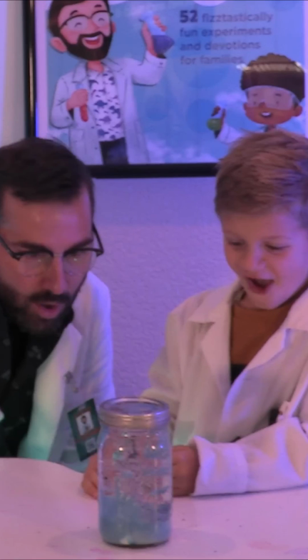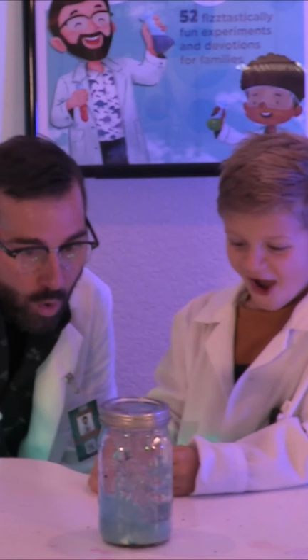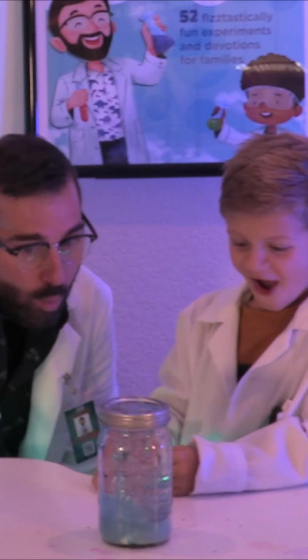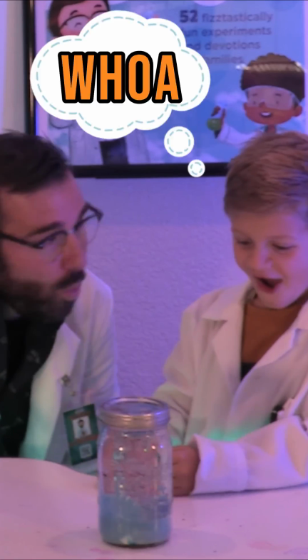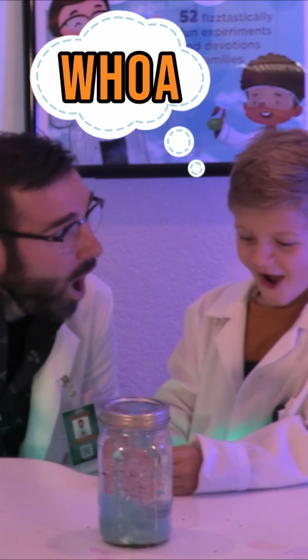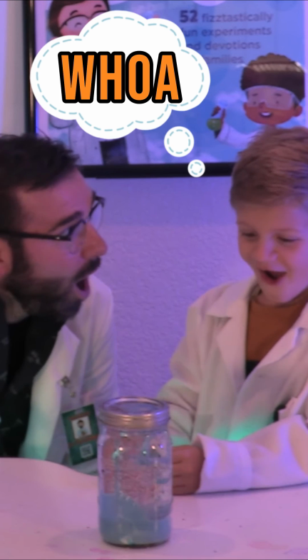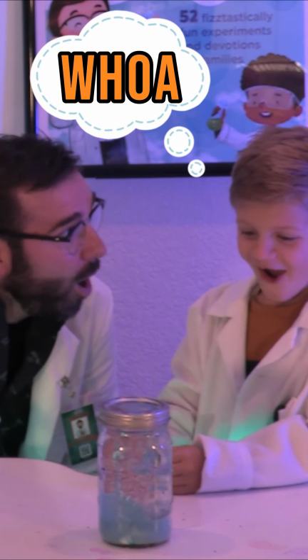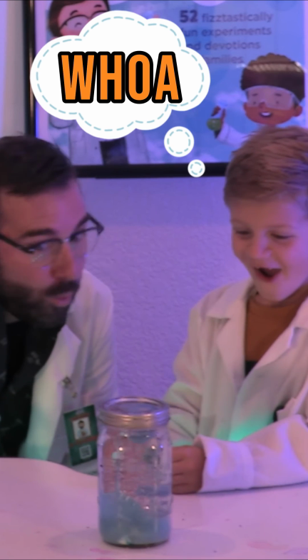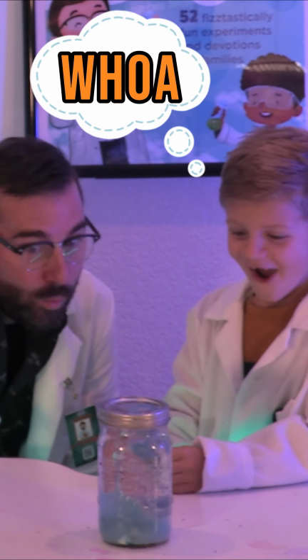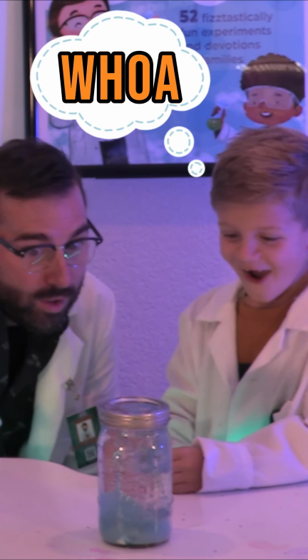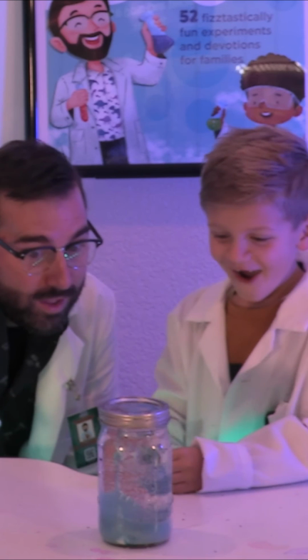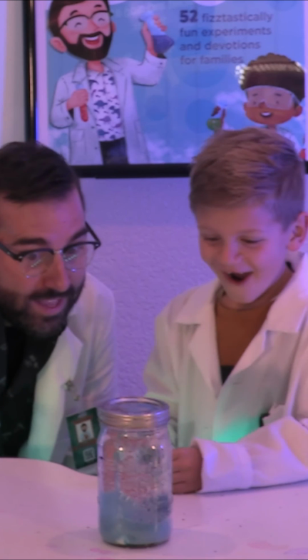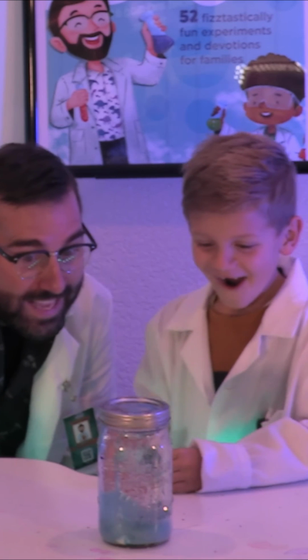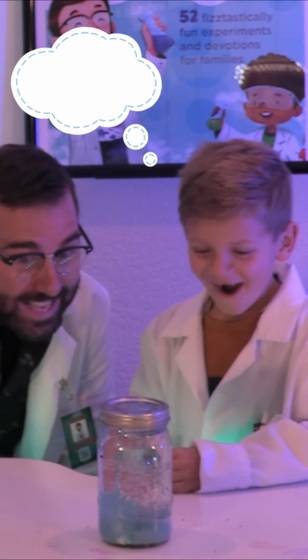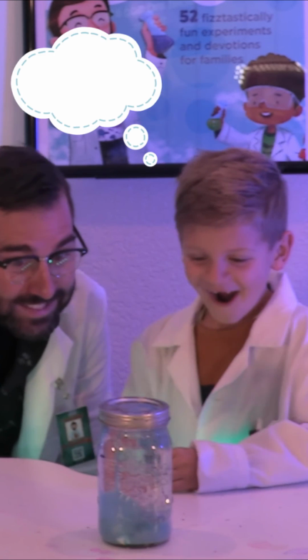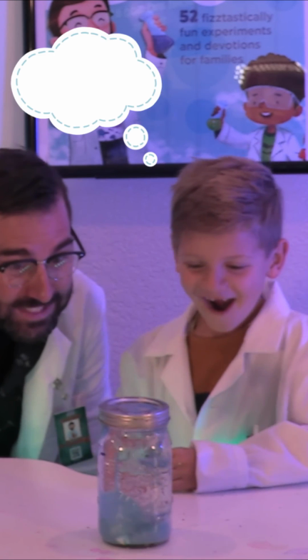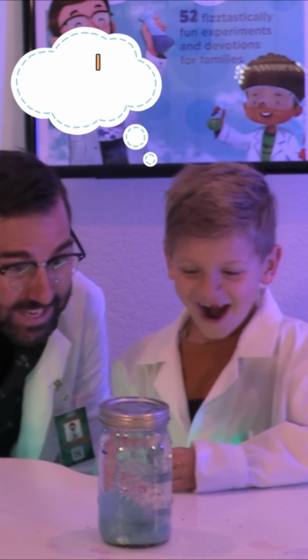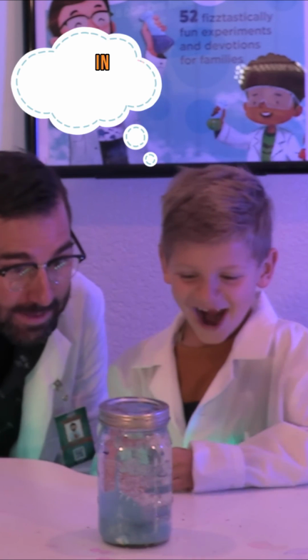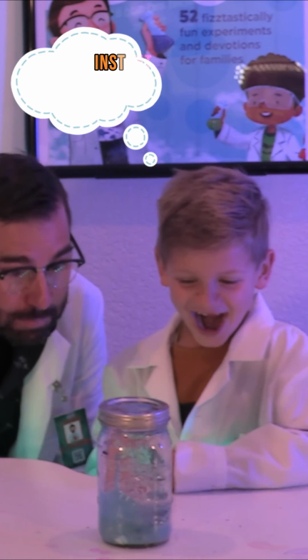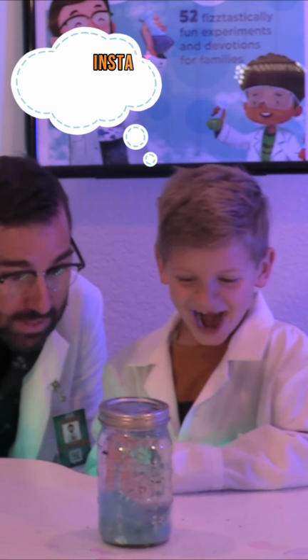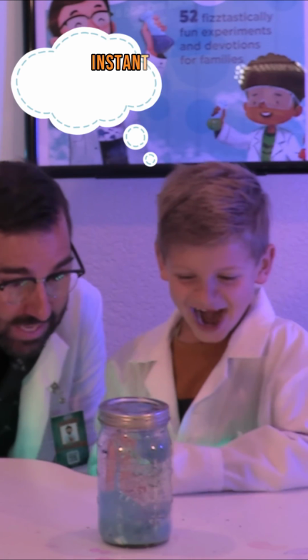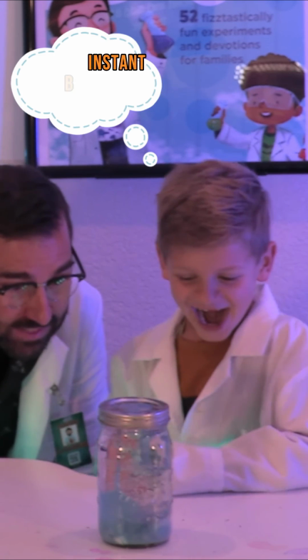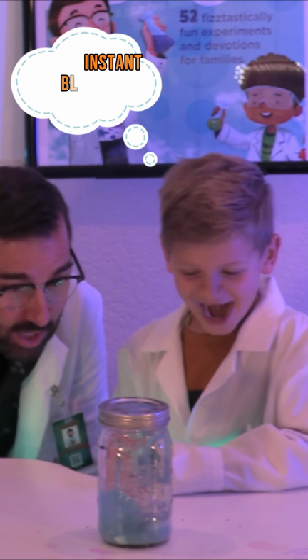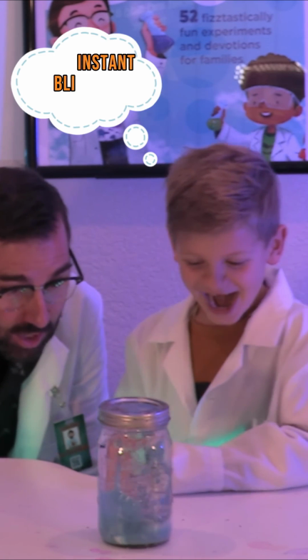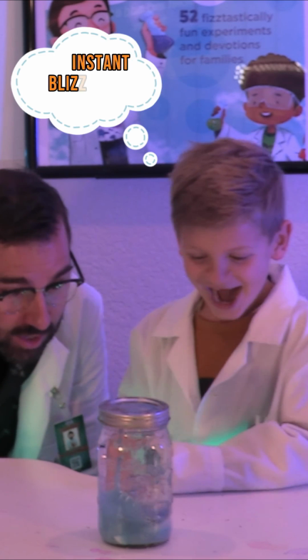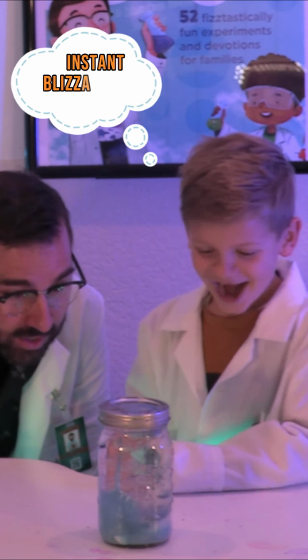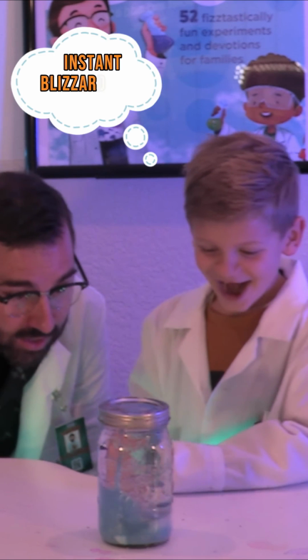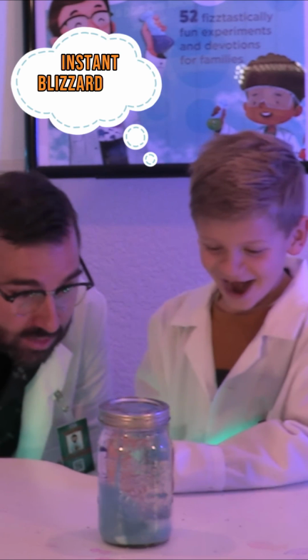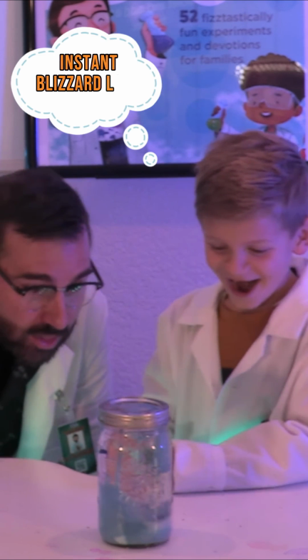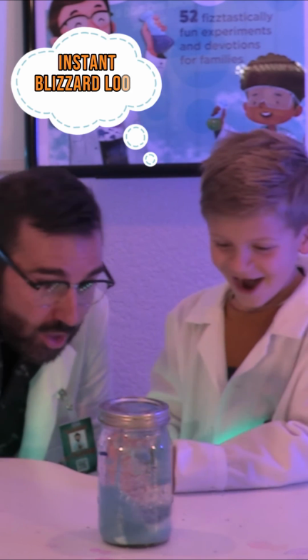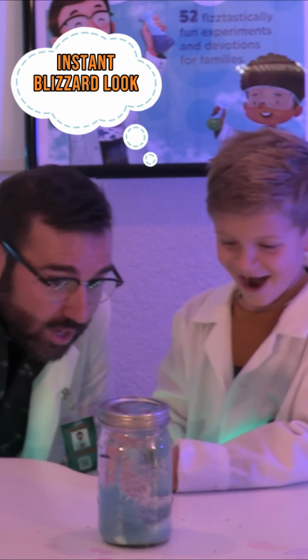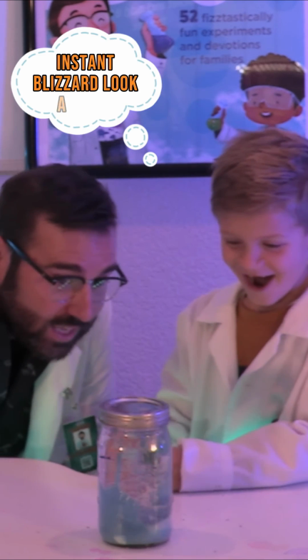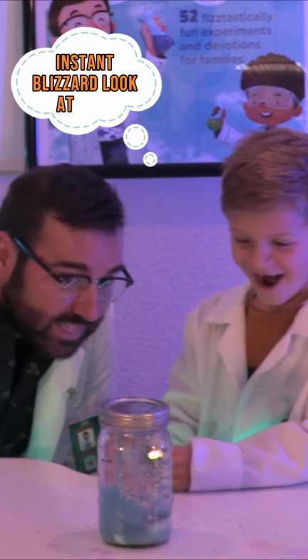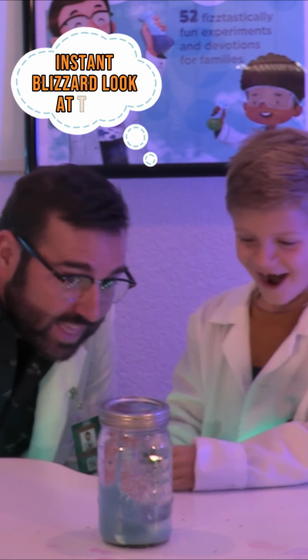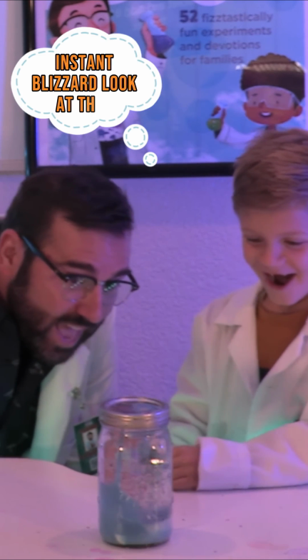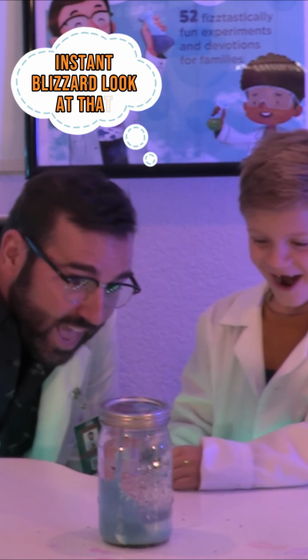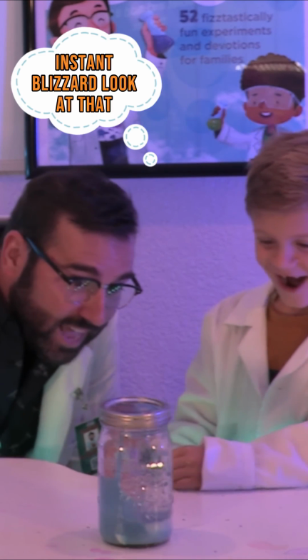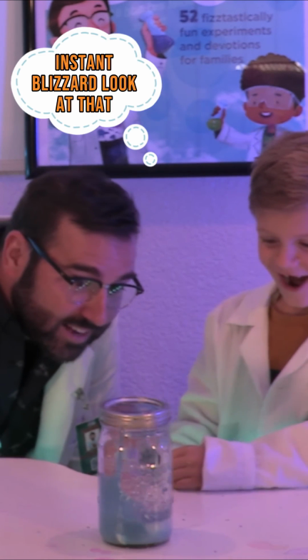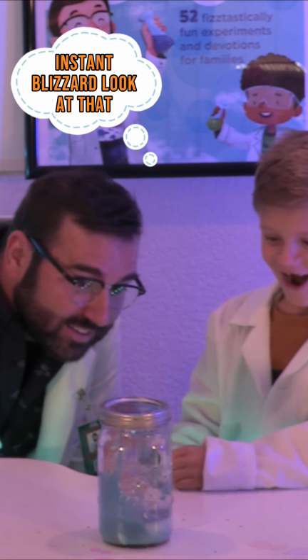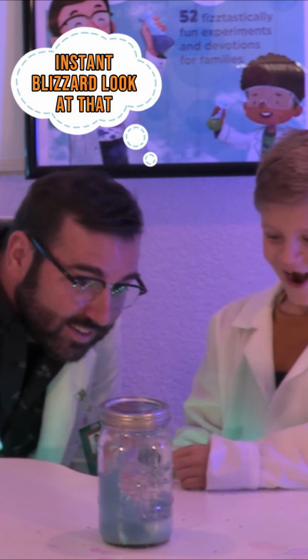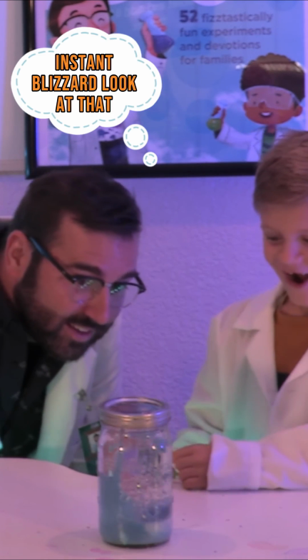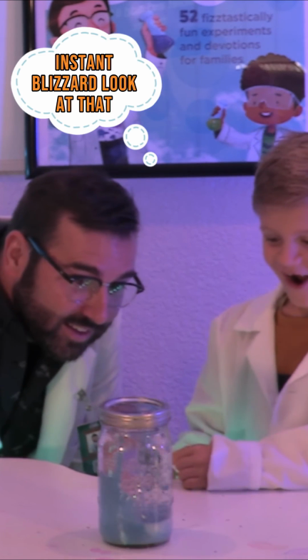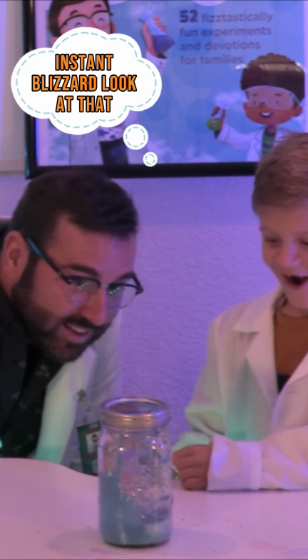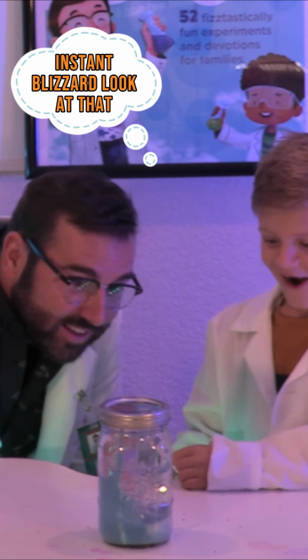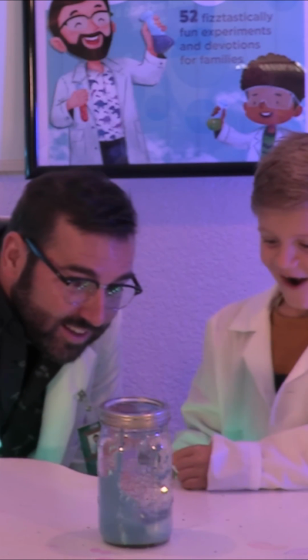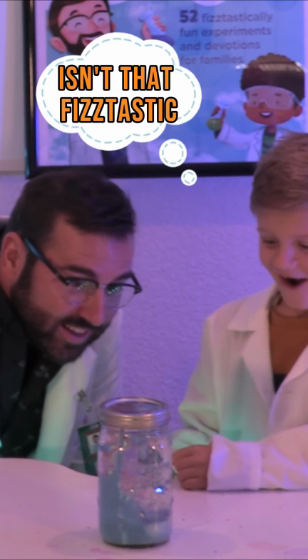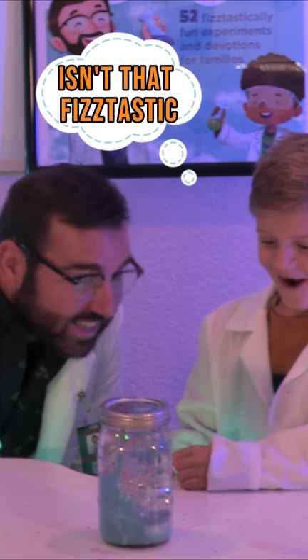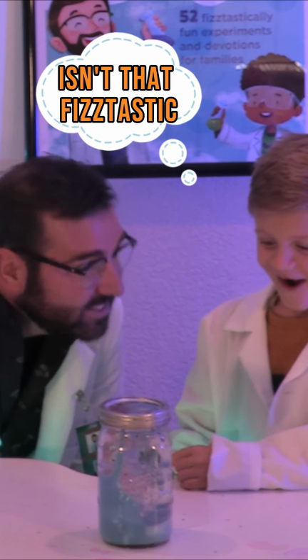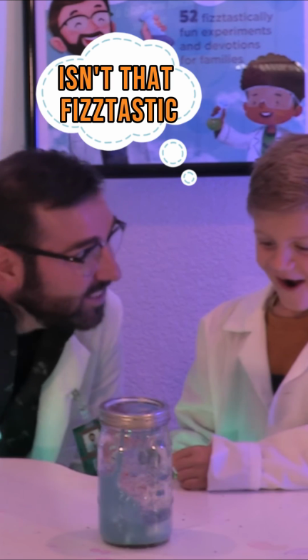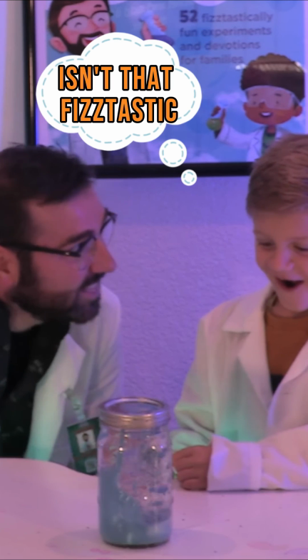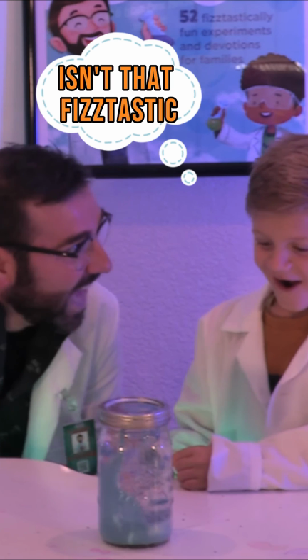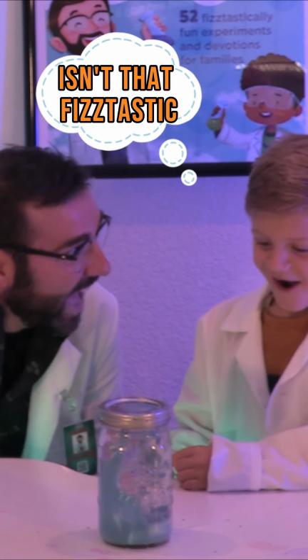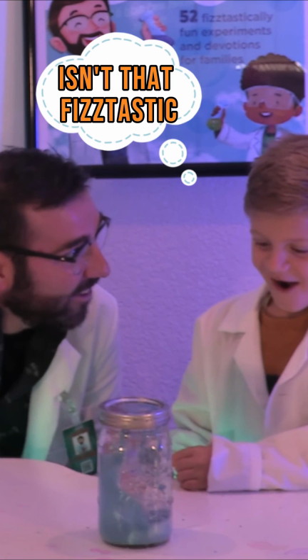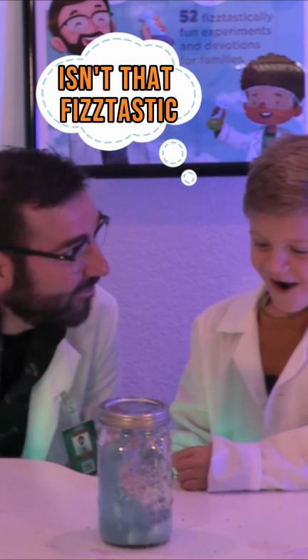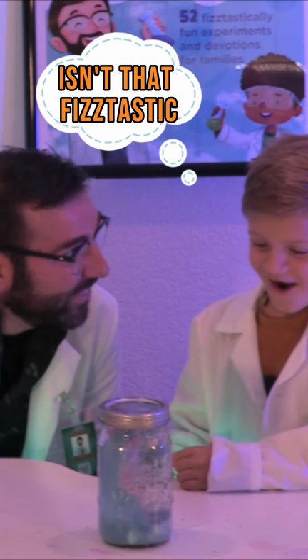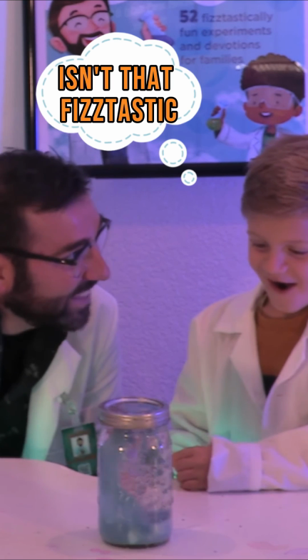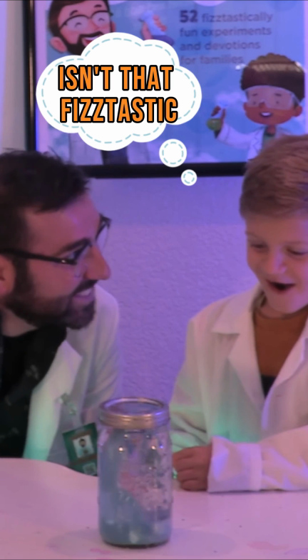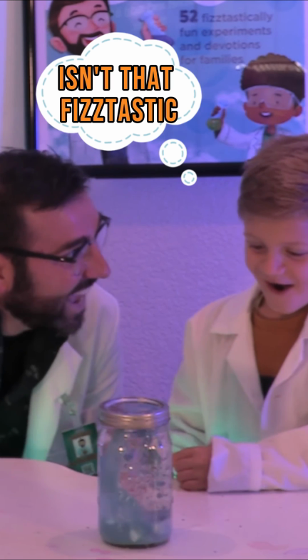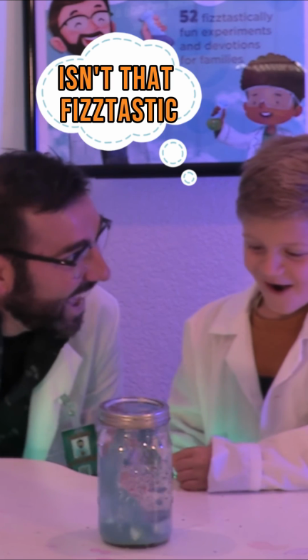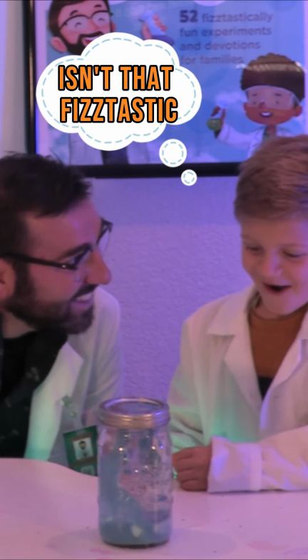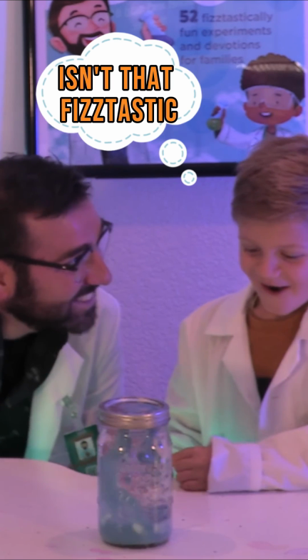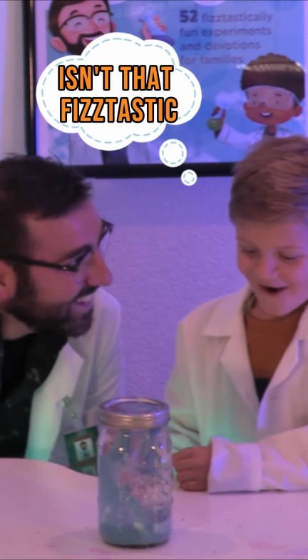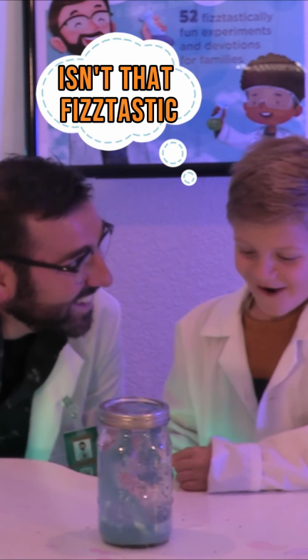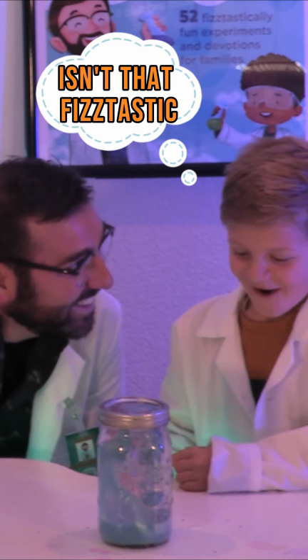Whoa! Instant blizzard! Look at that! Isn't that fizz-tastic?